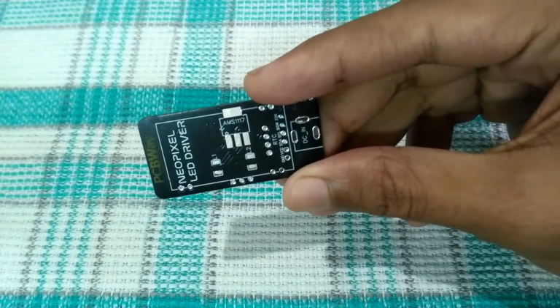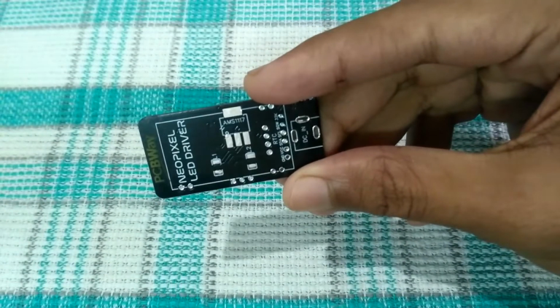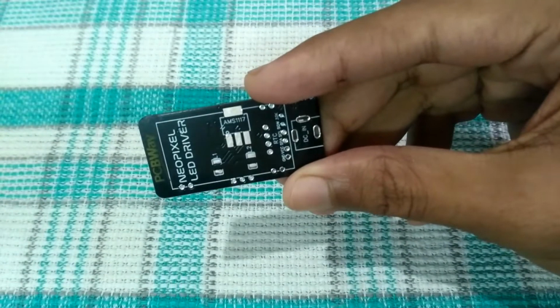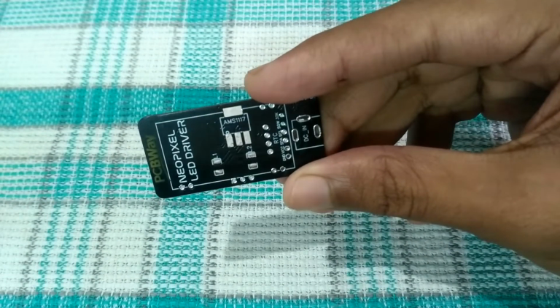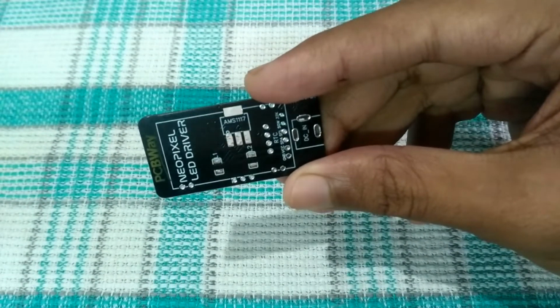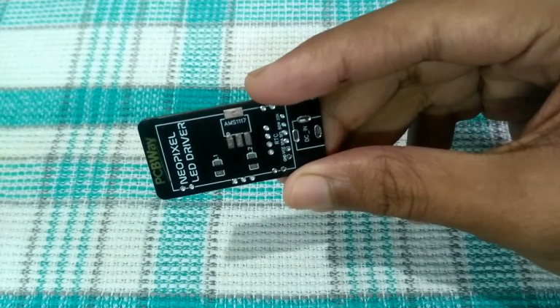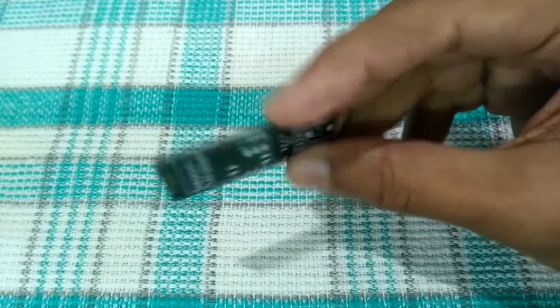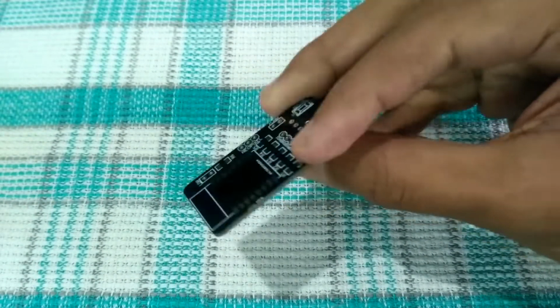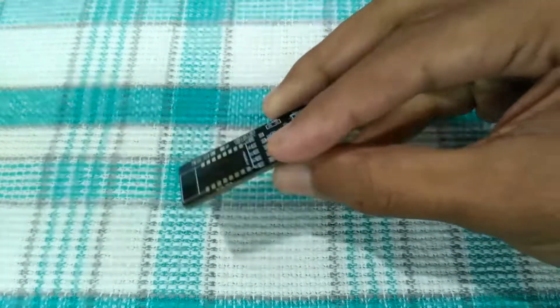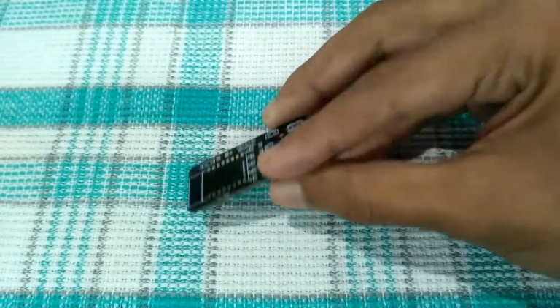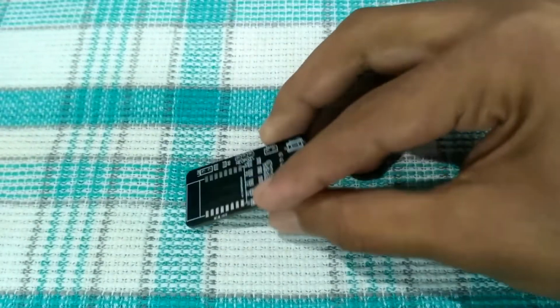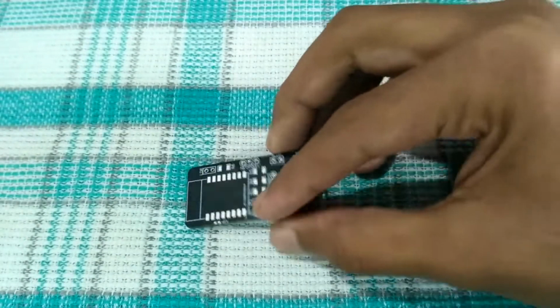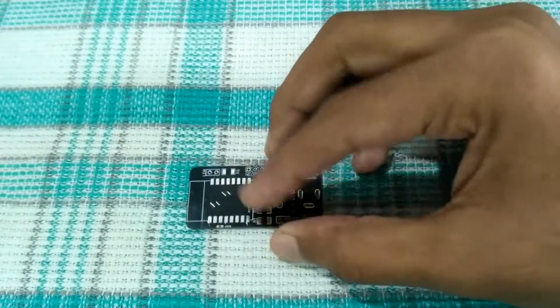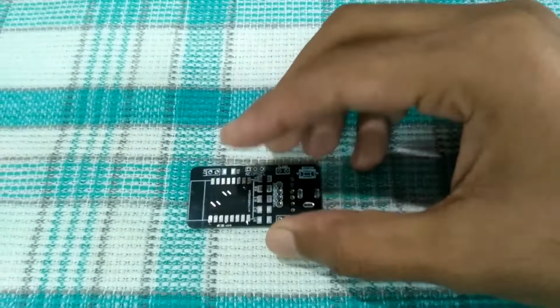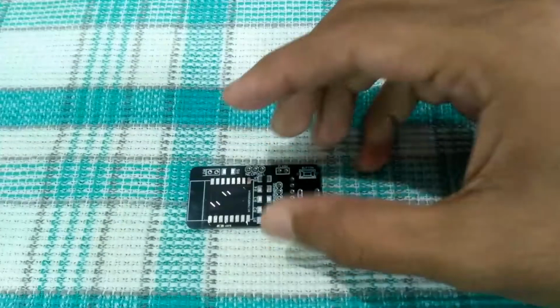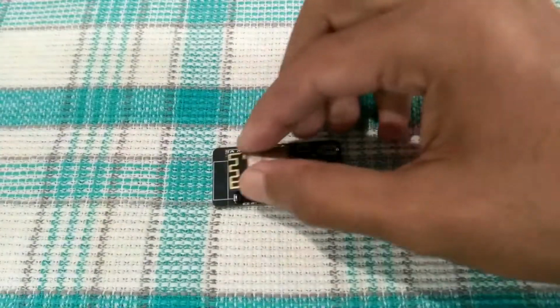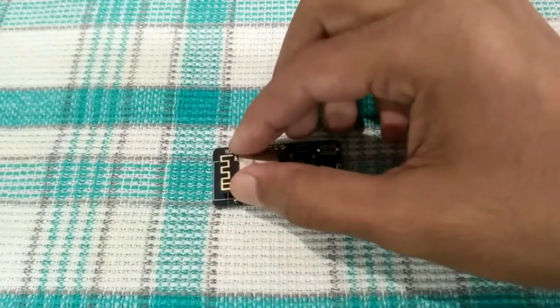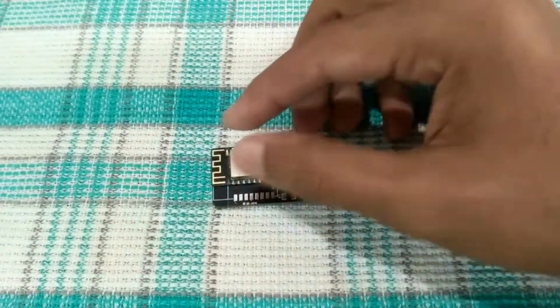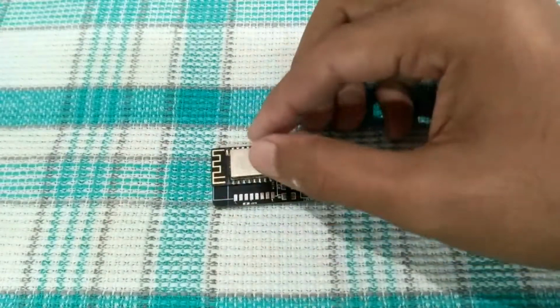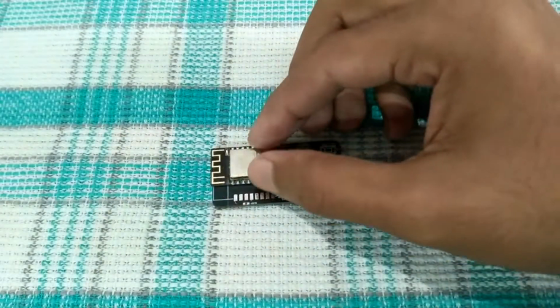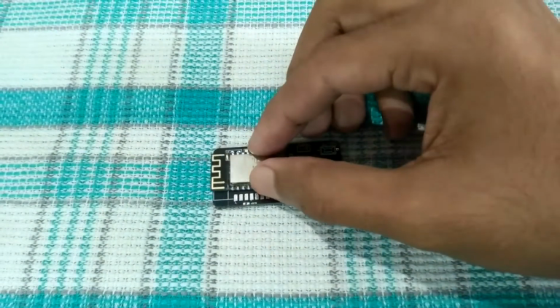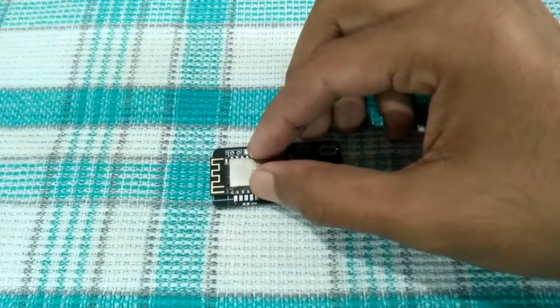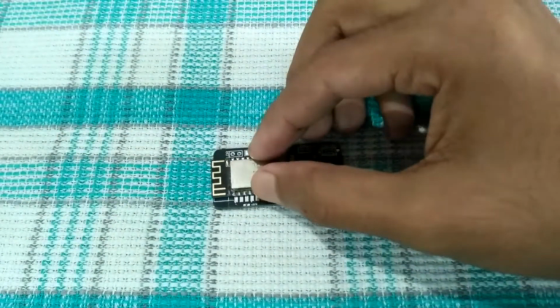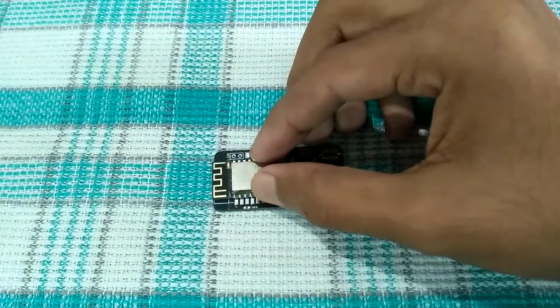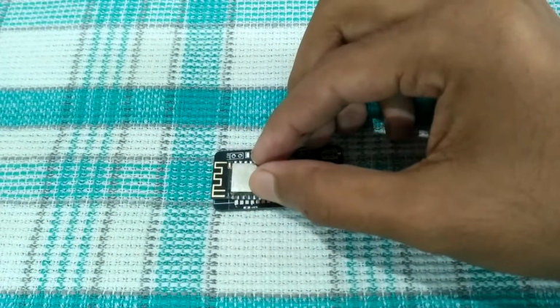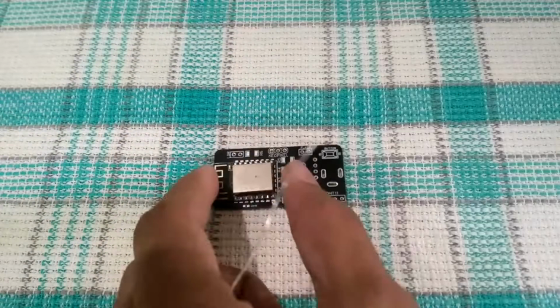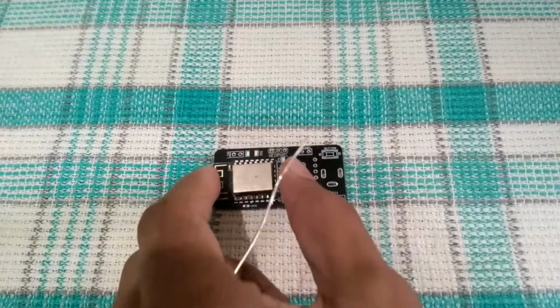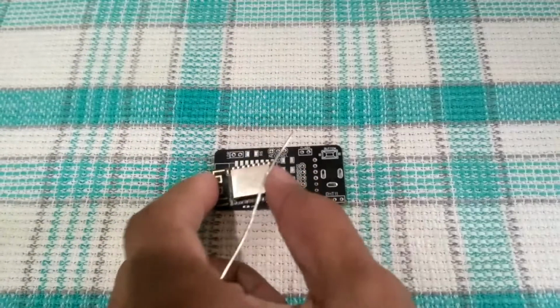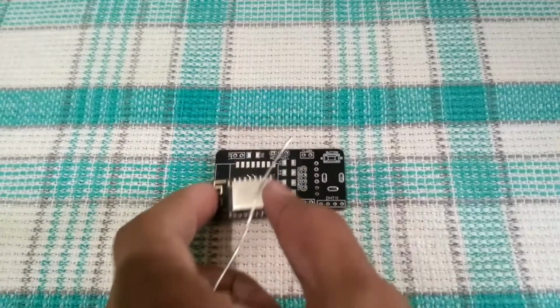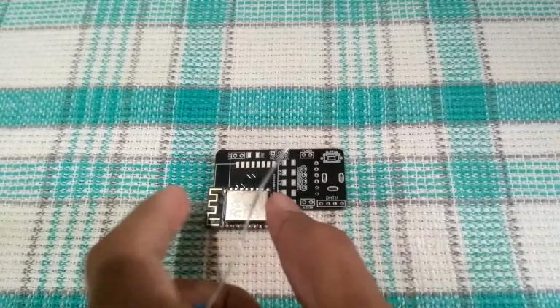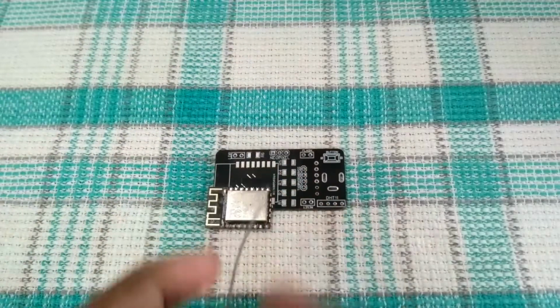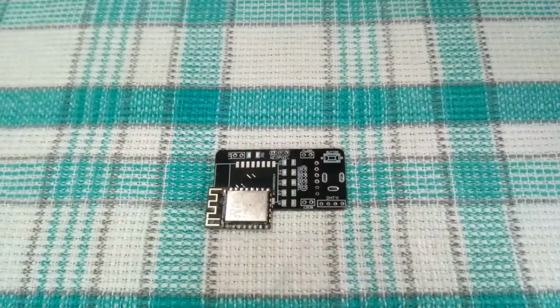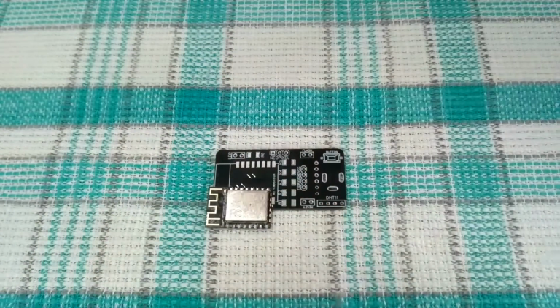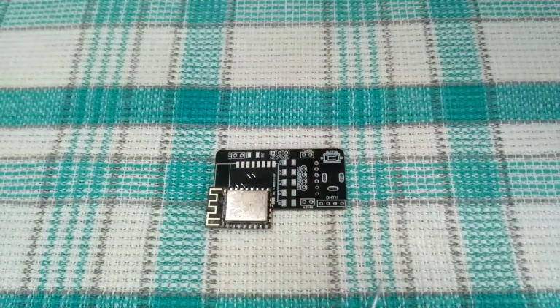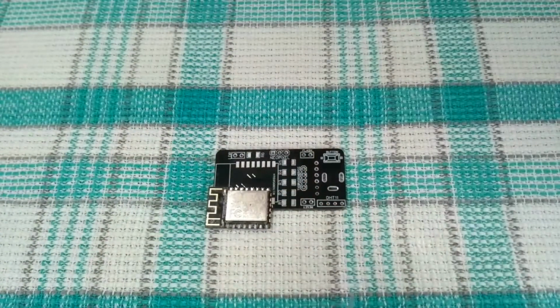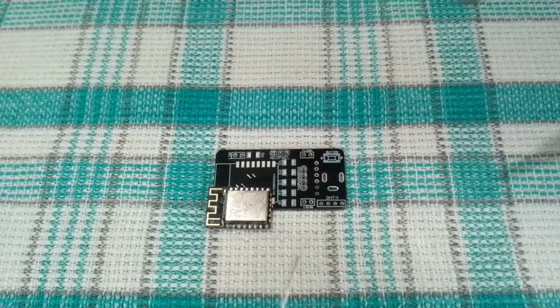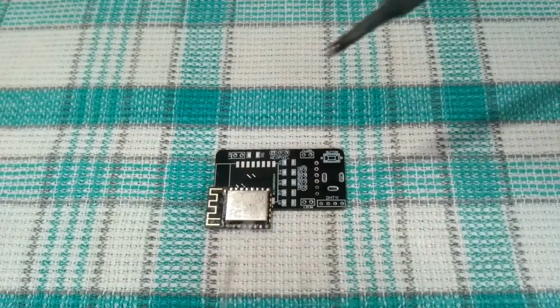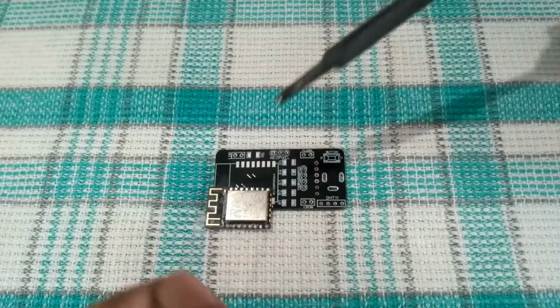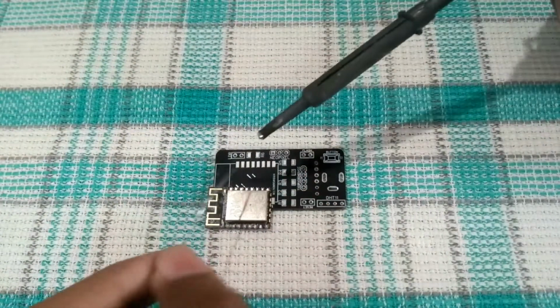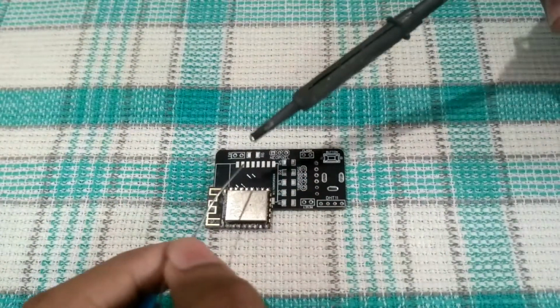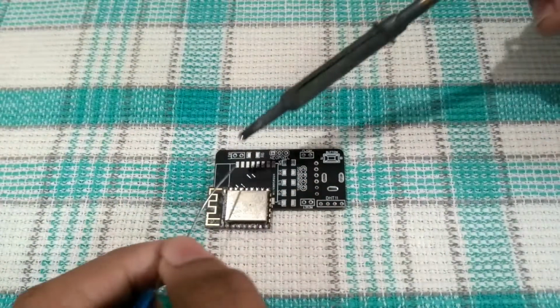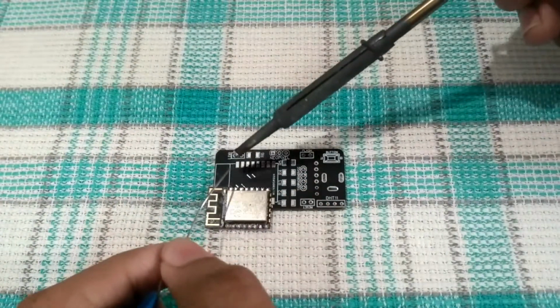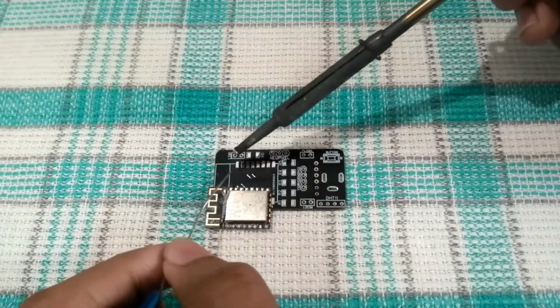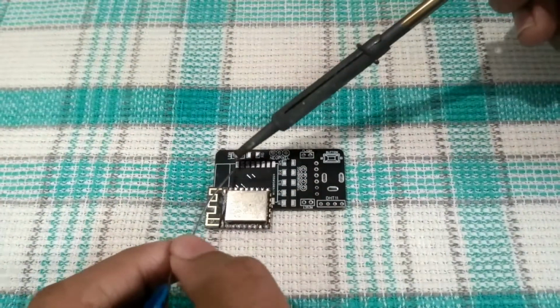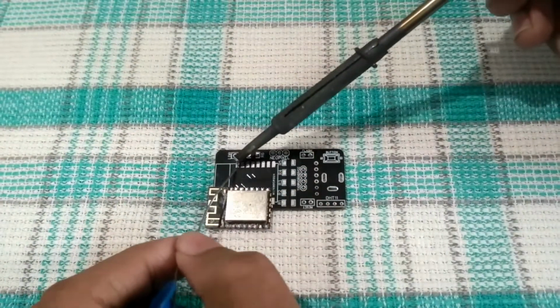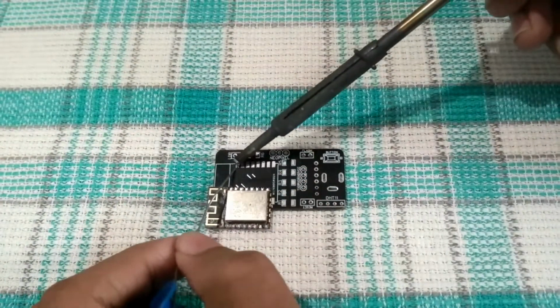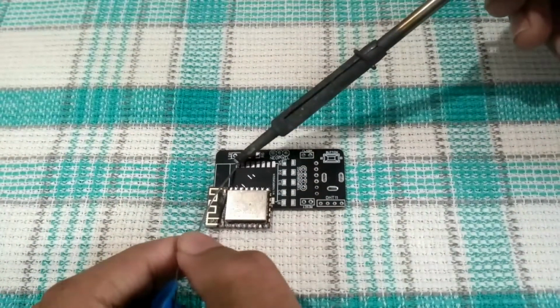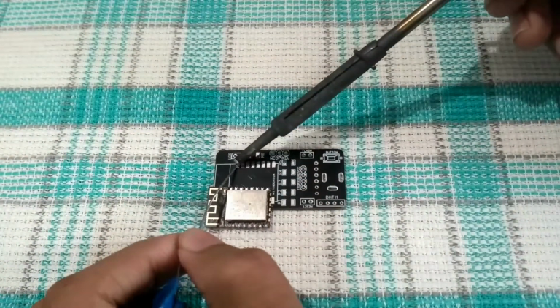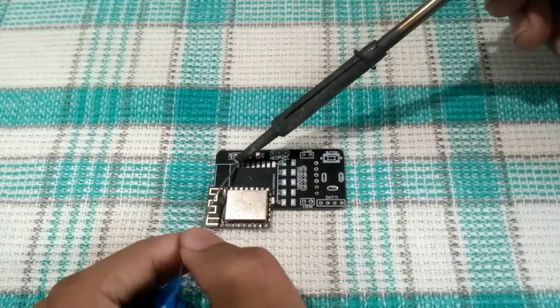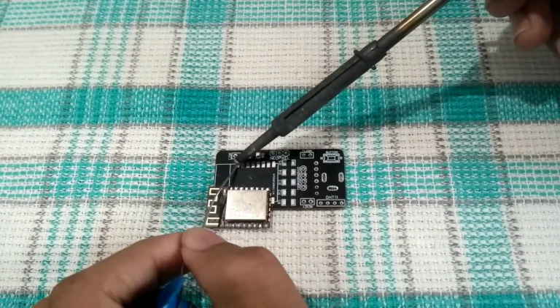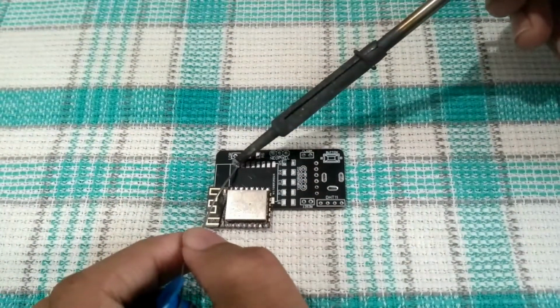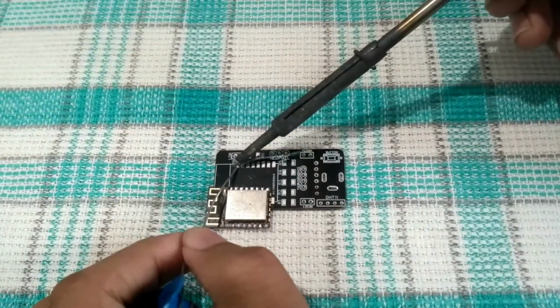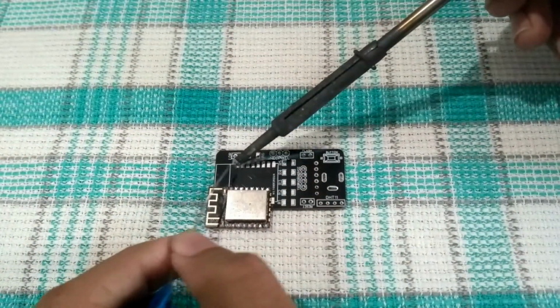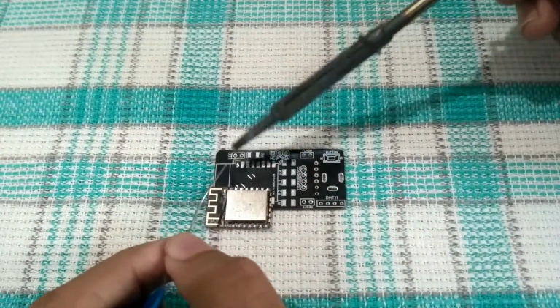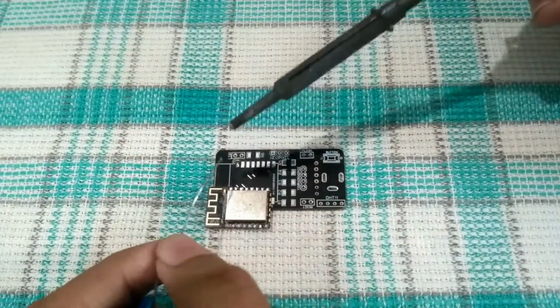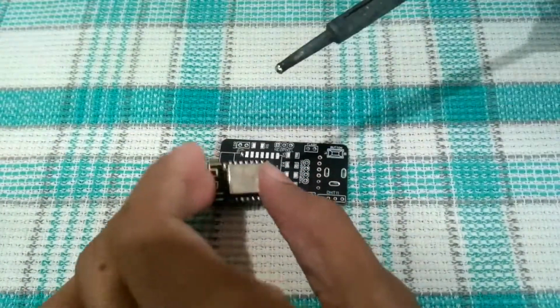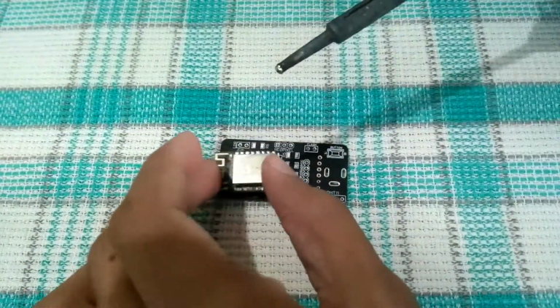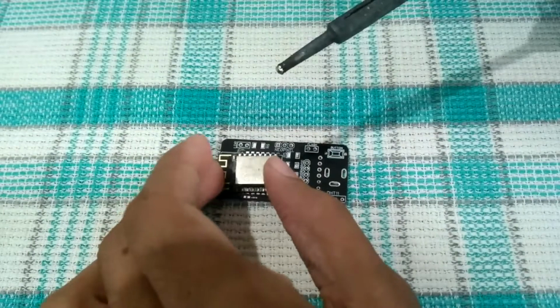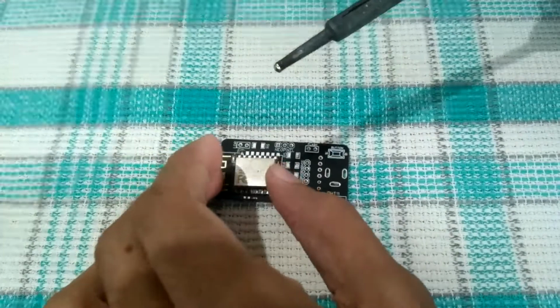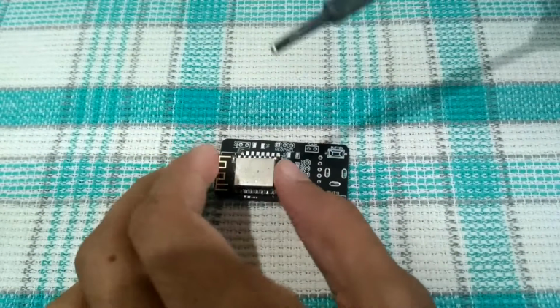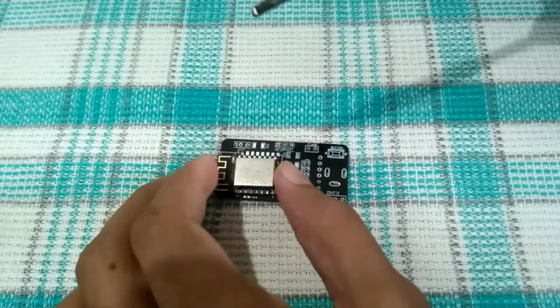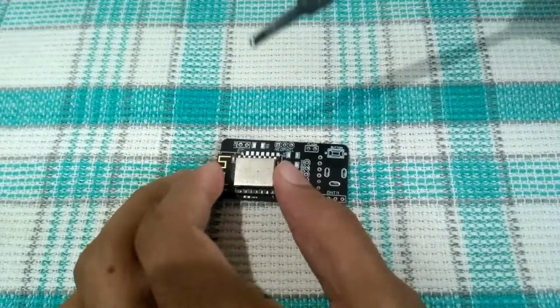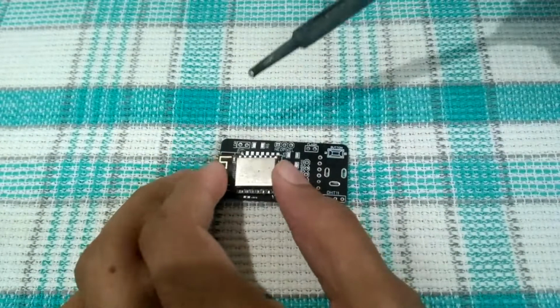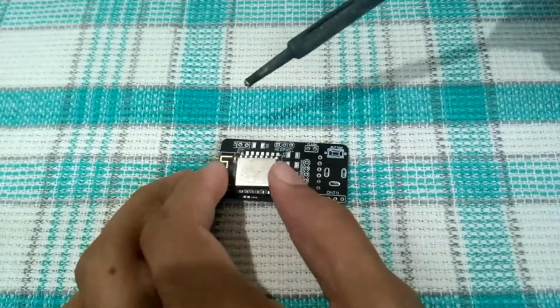Let's assemble the board. I have used an ESP8266 so that I can control the LEDs over the air.